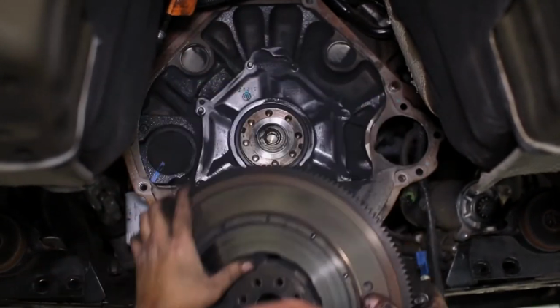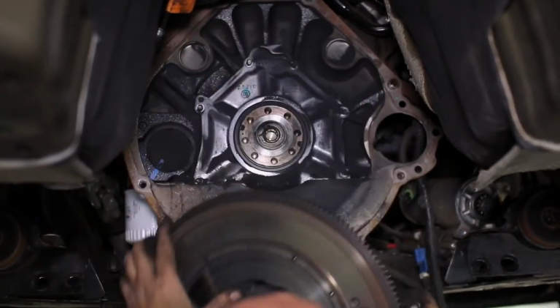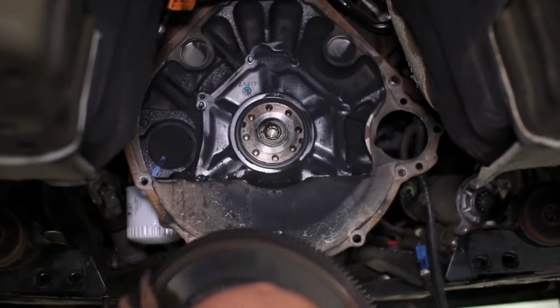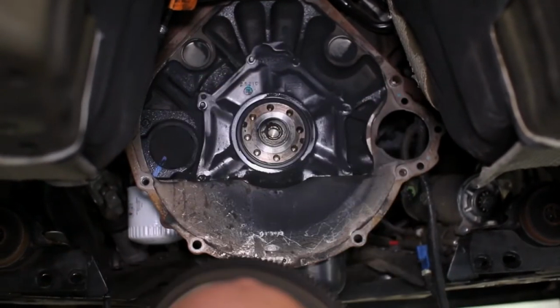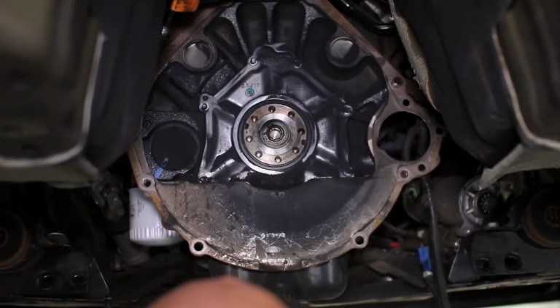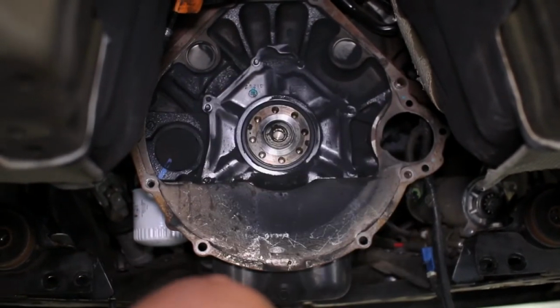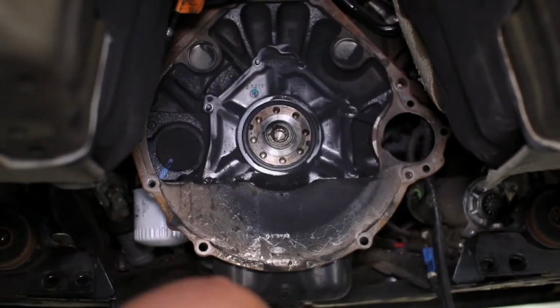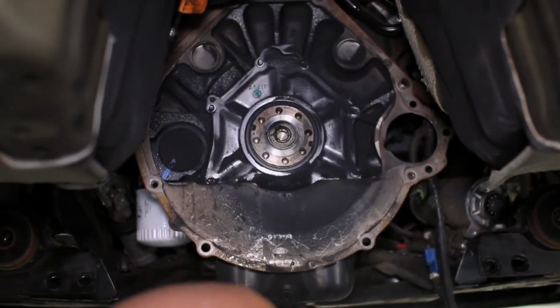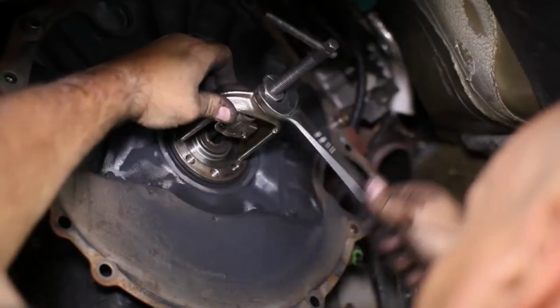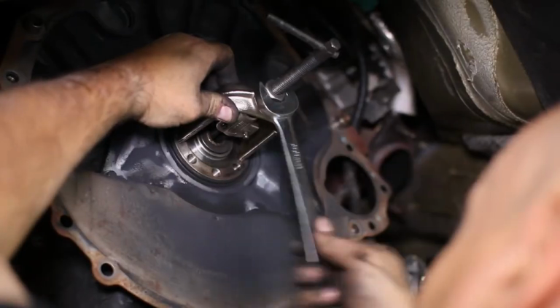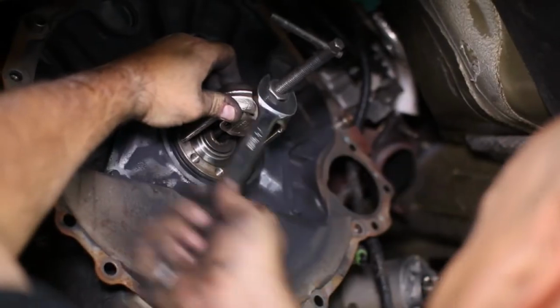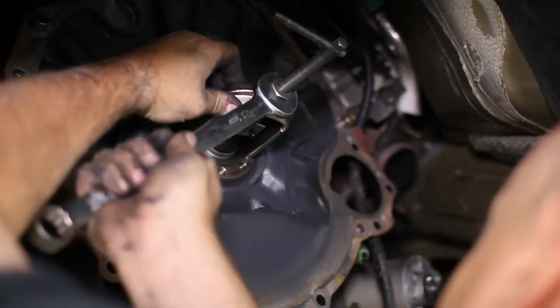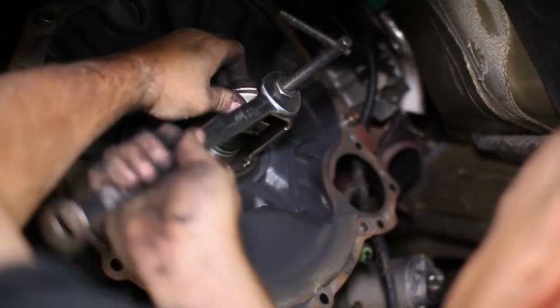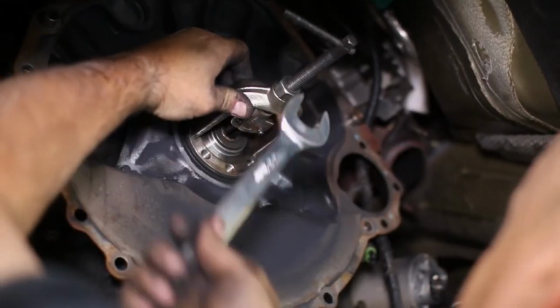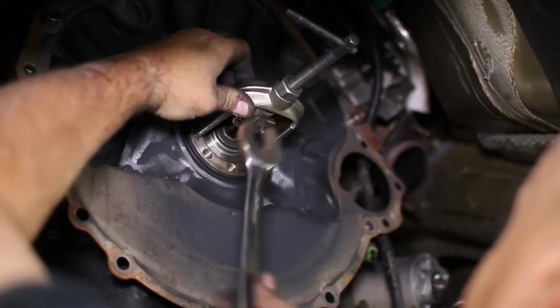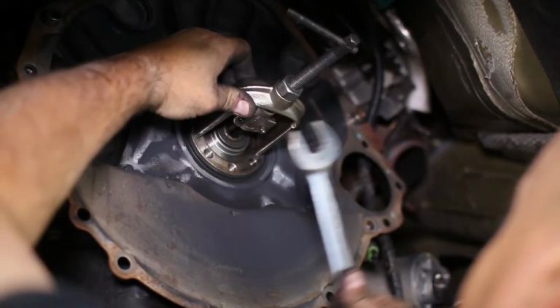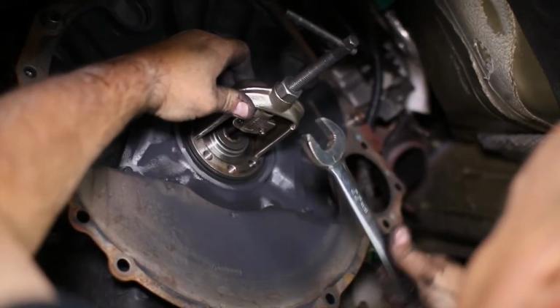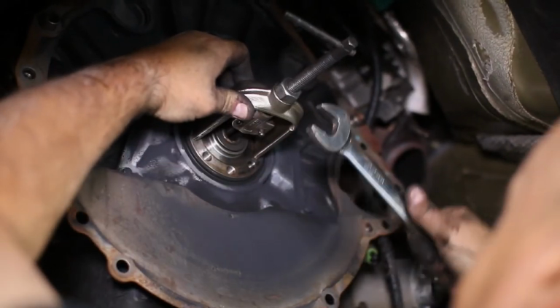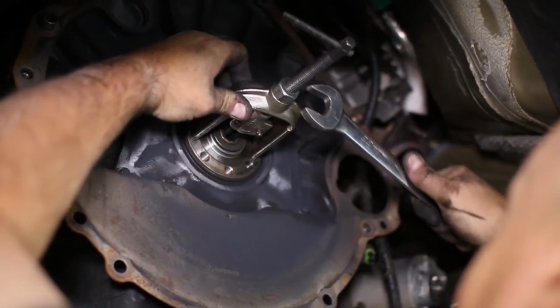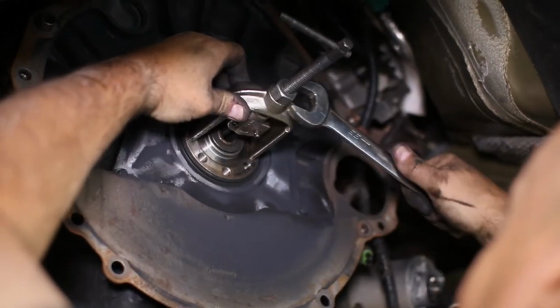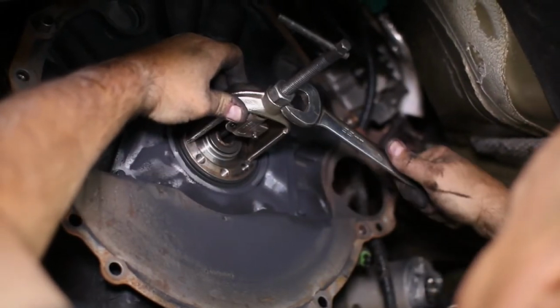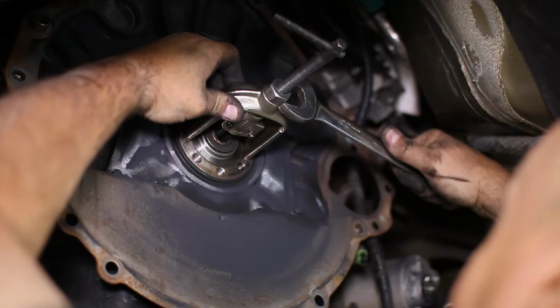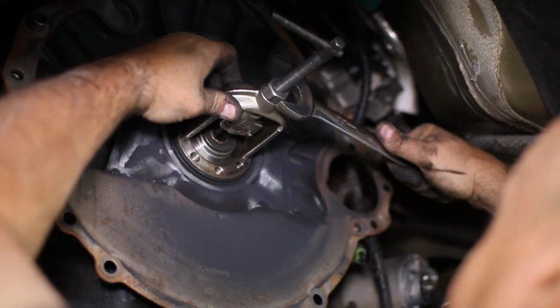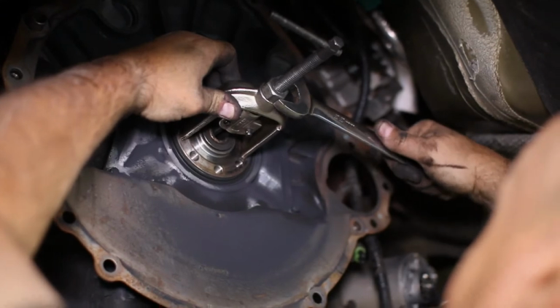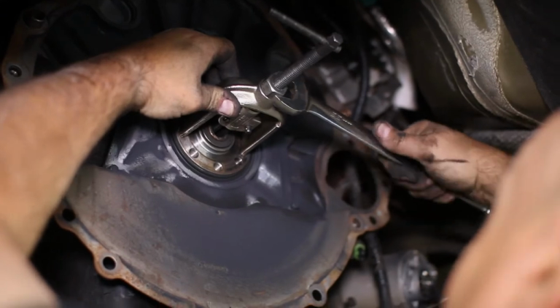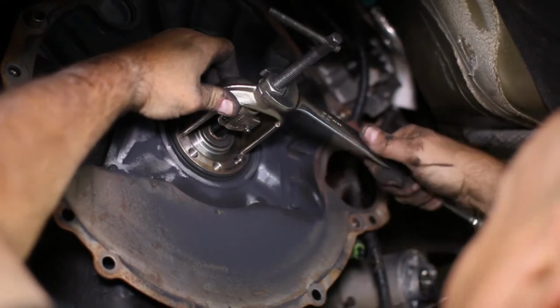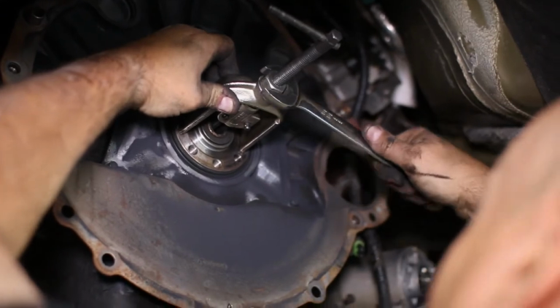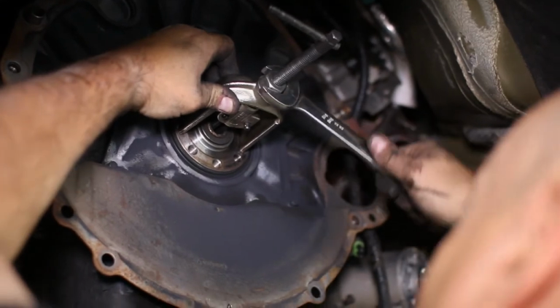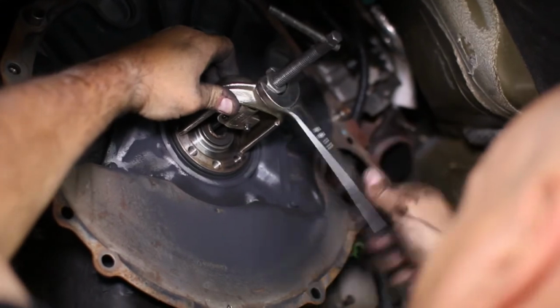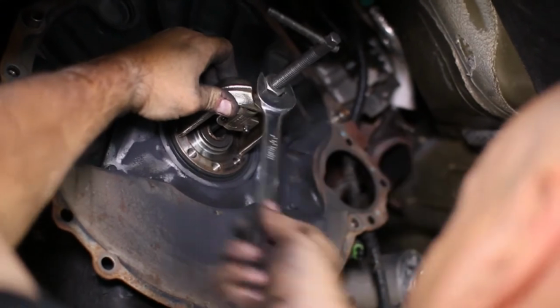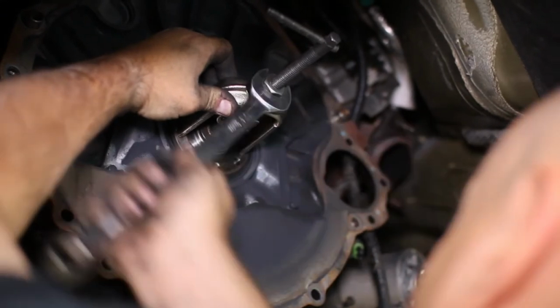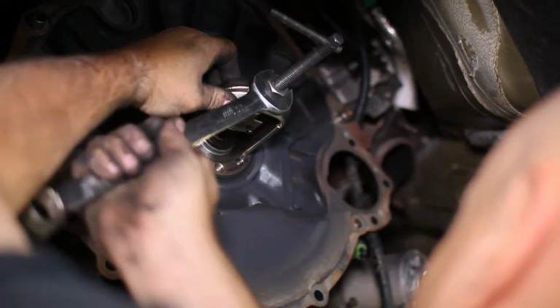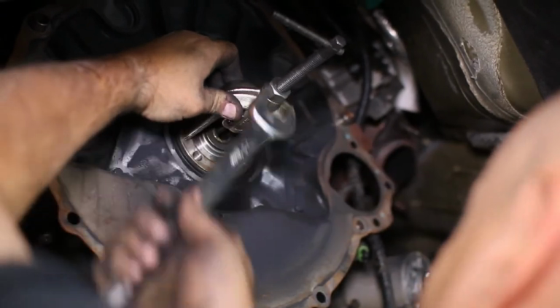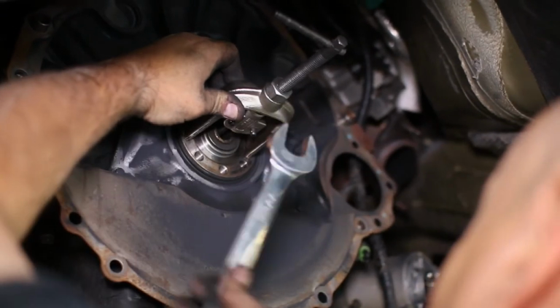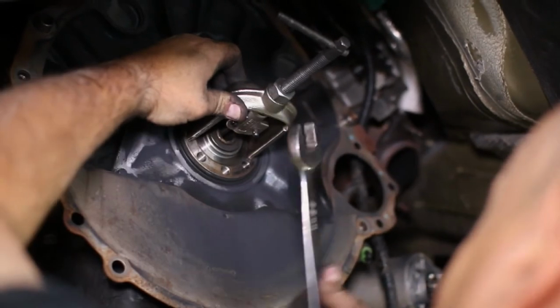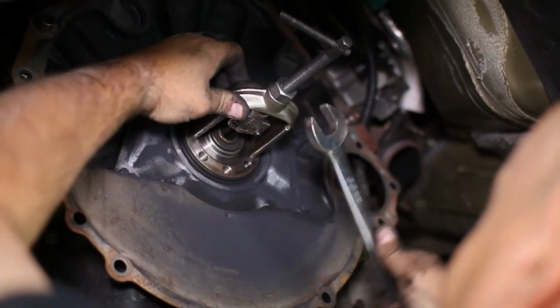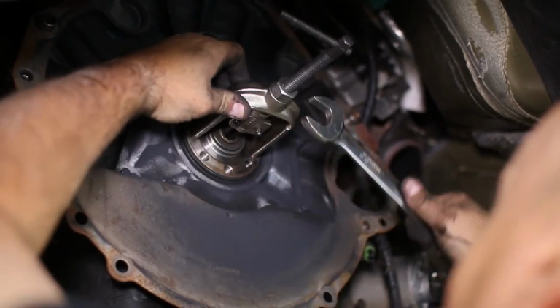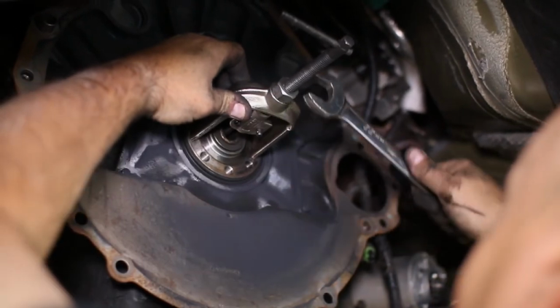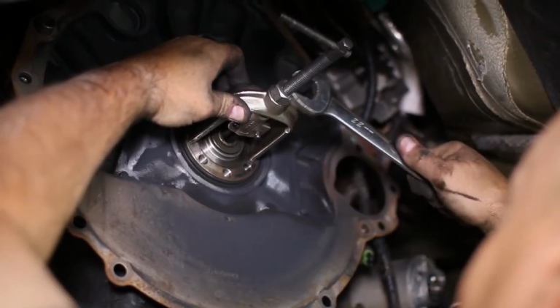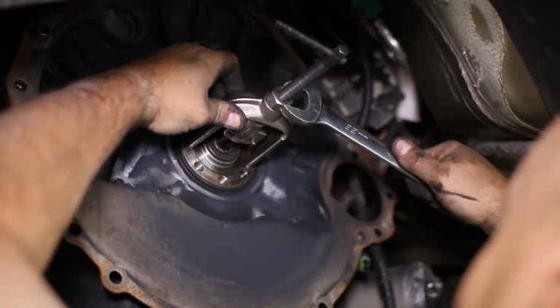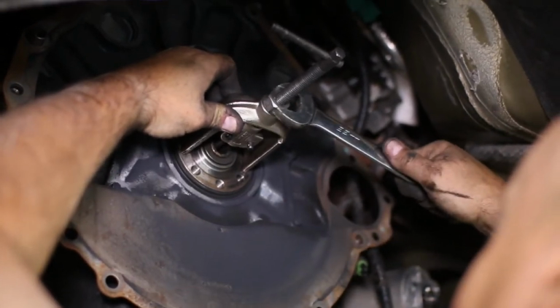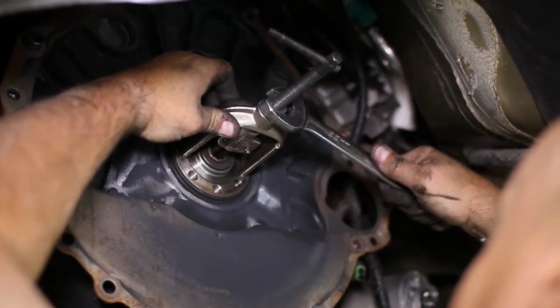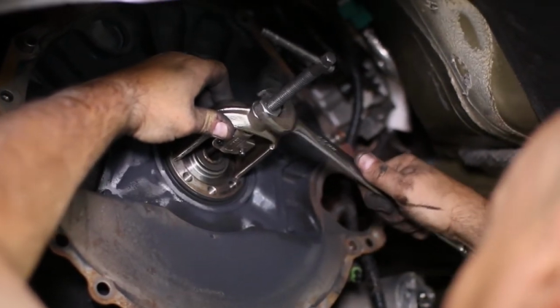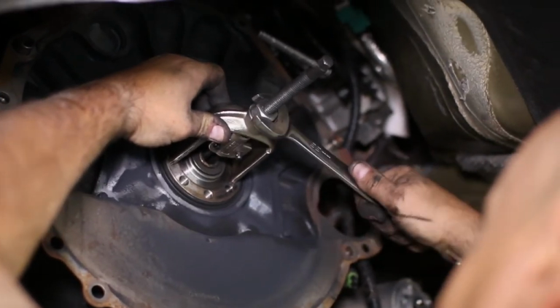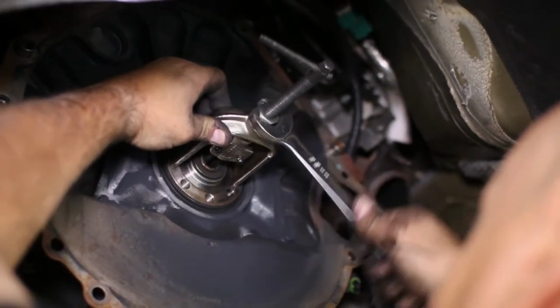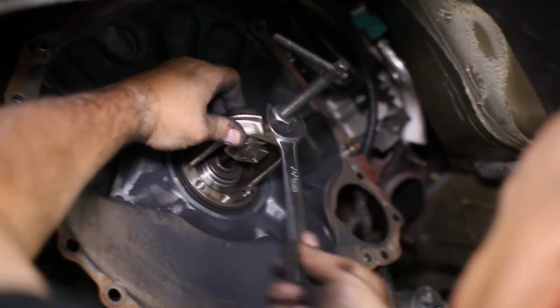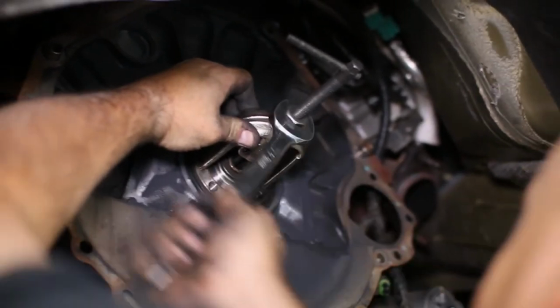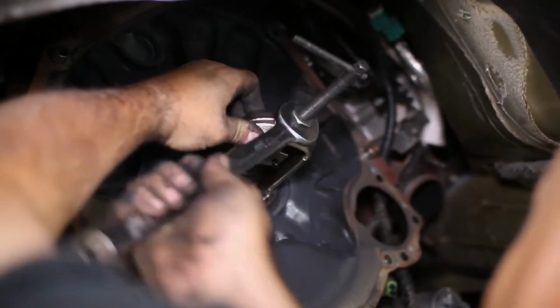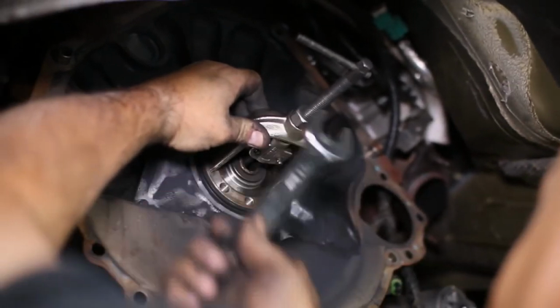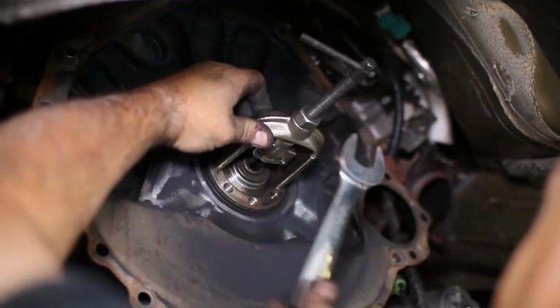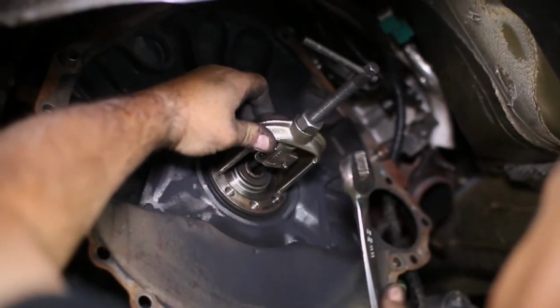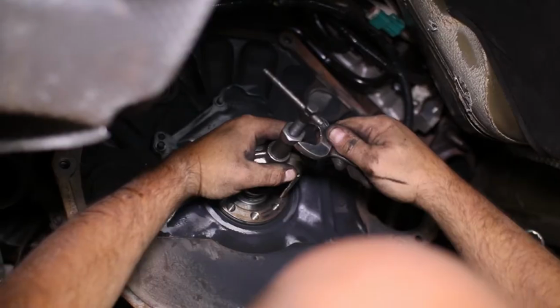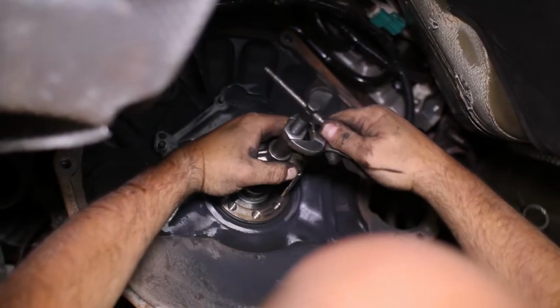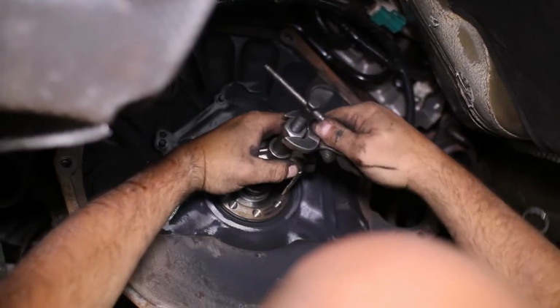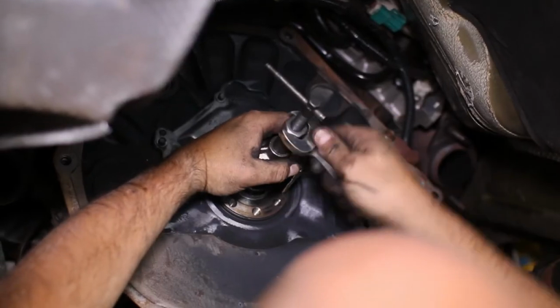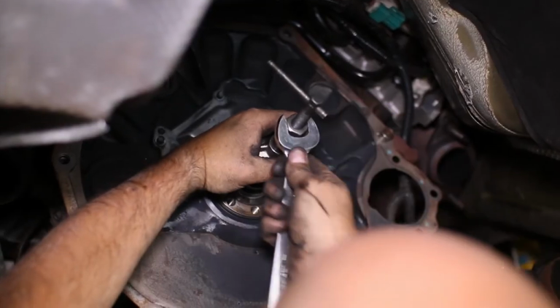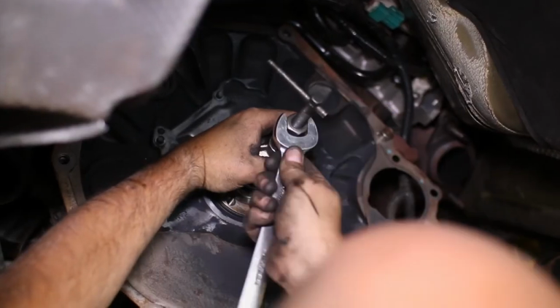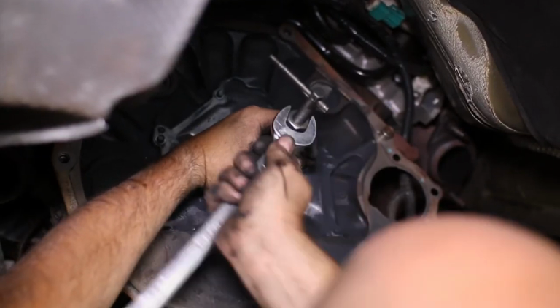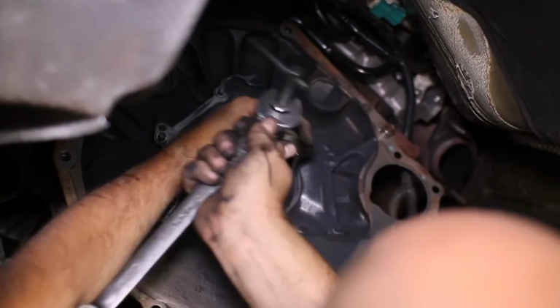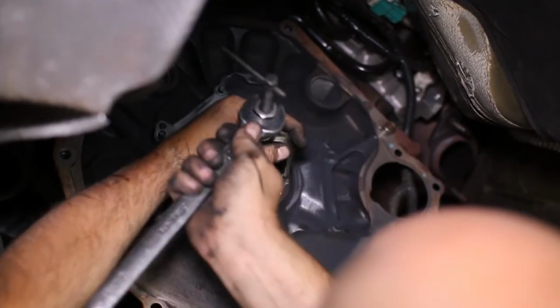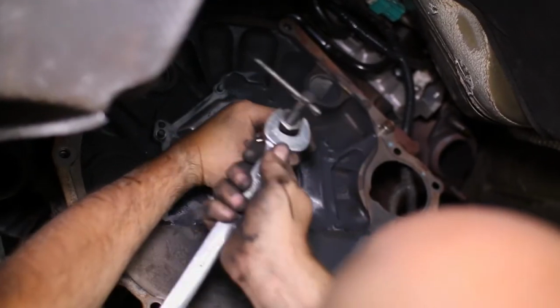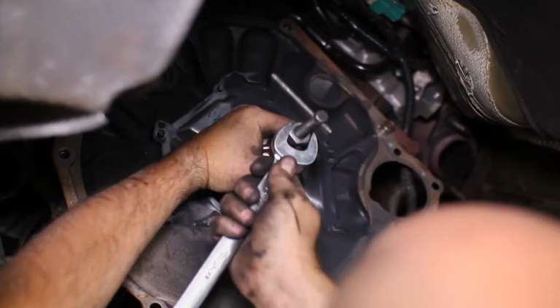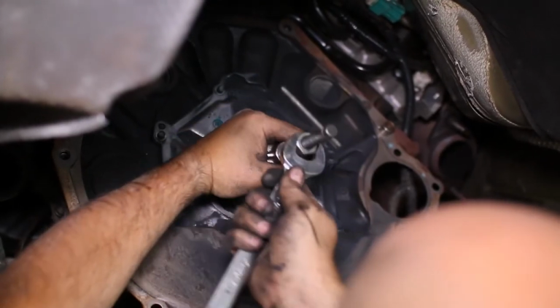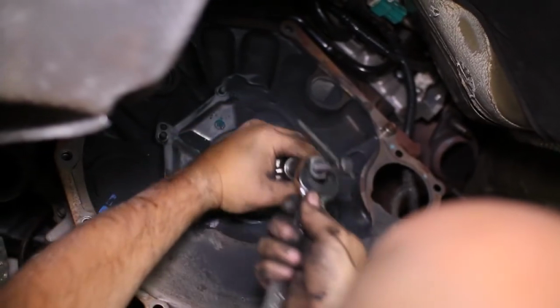As maintenance, we replace the pilot bearing on the engine and it is recommended that you do the same. A pilot bearing puller tool will be required.